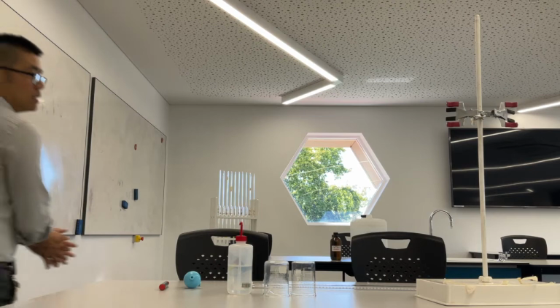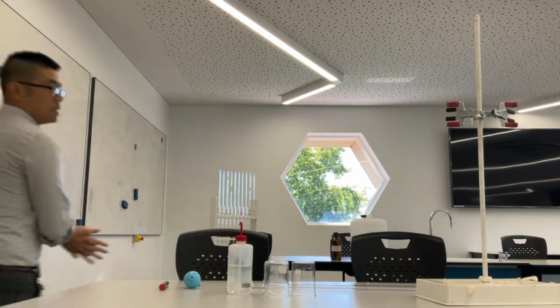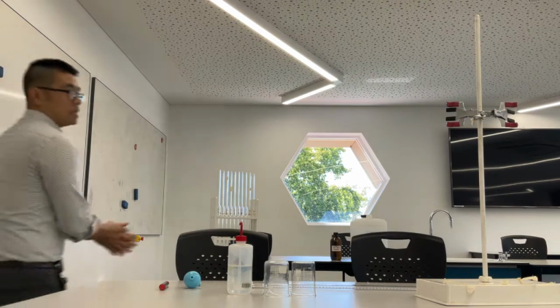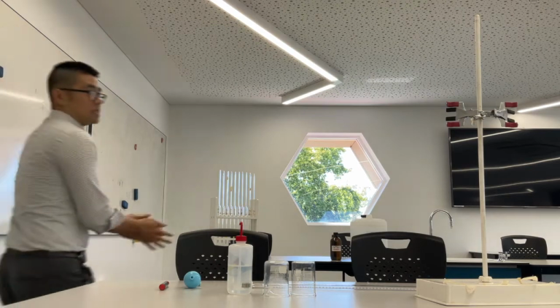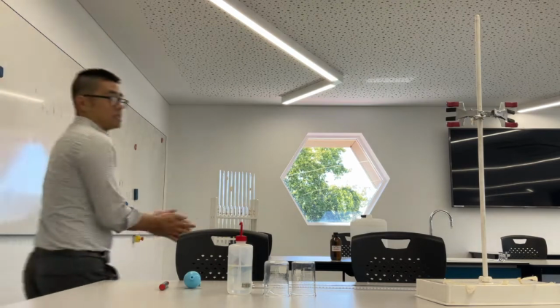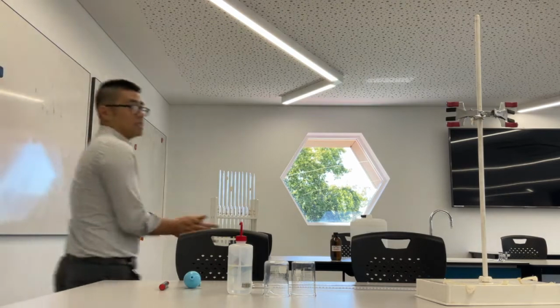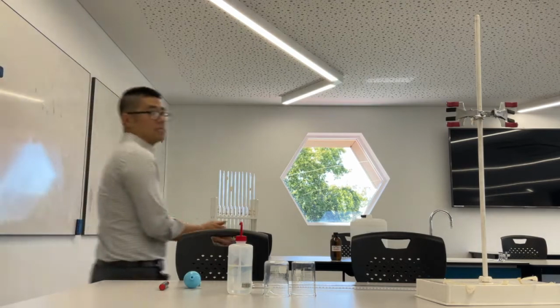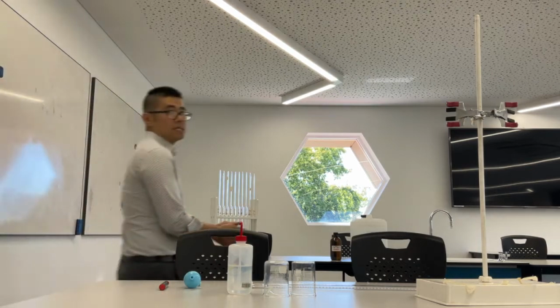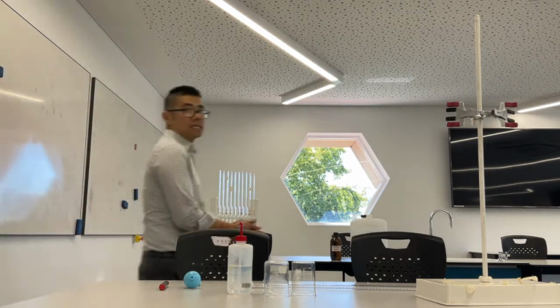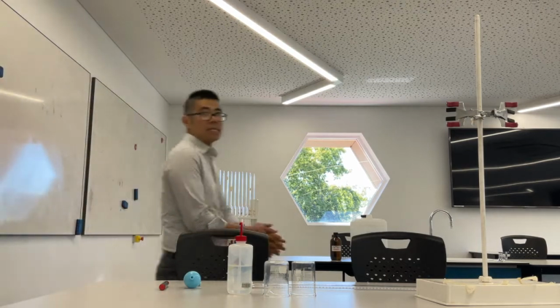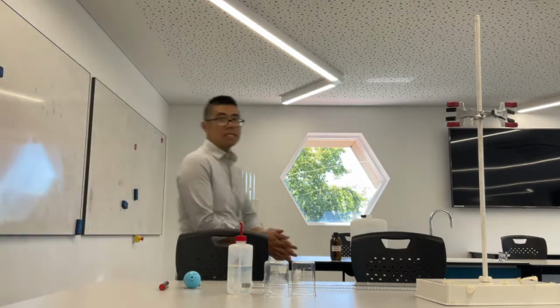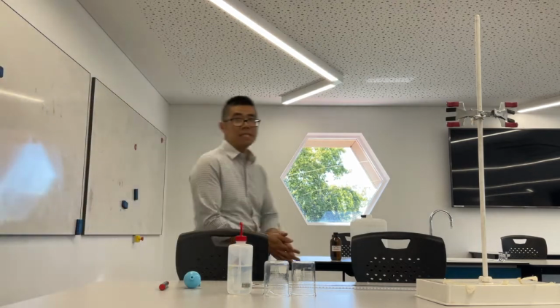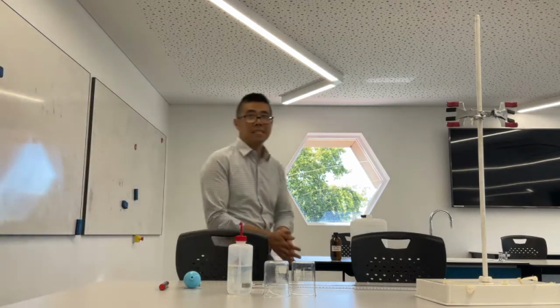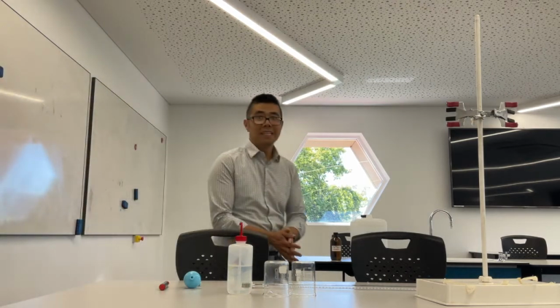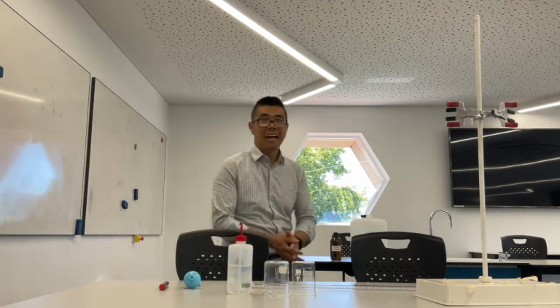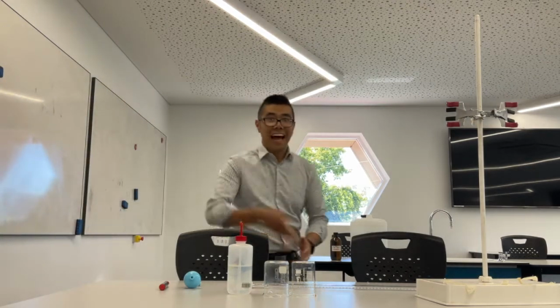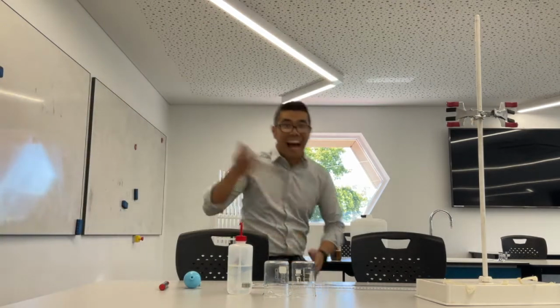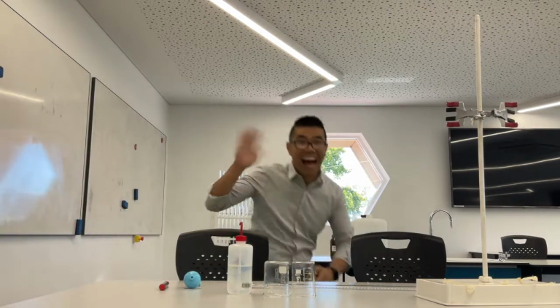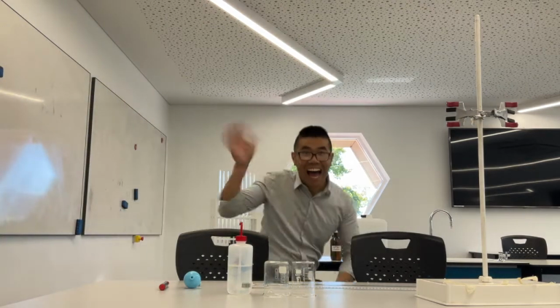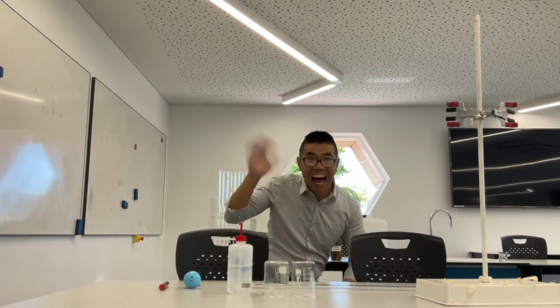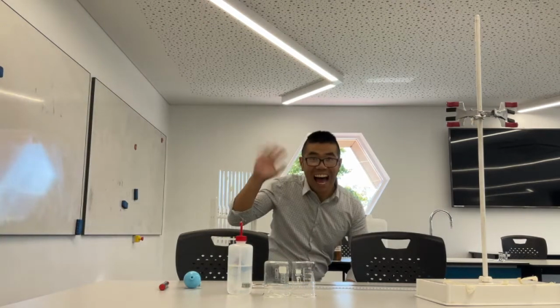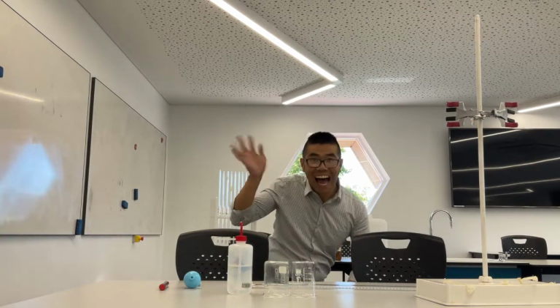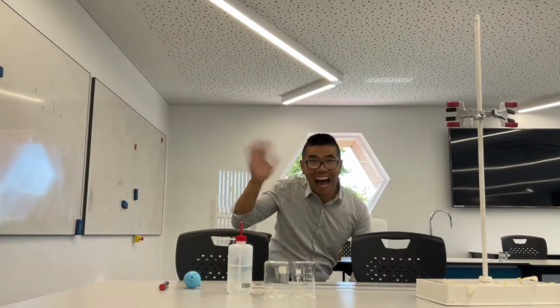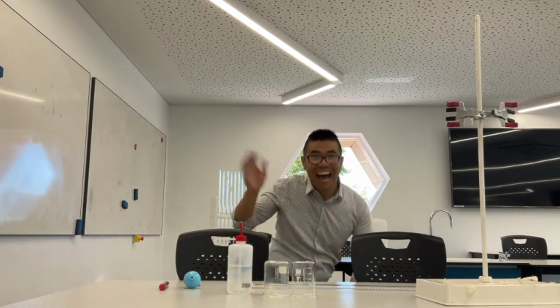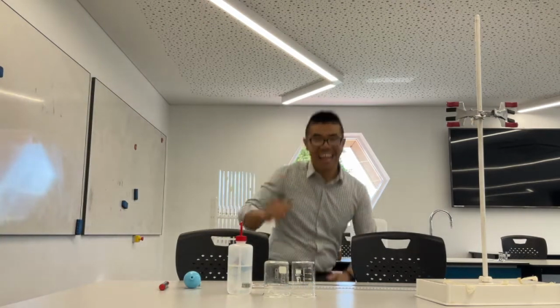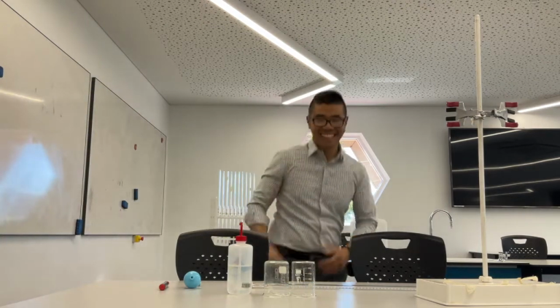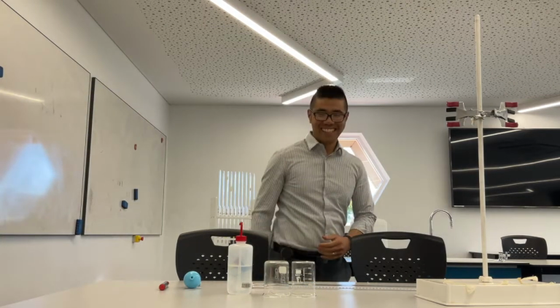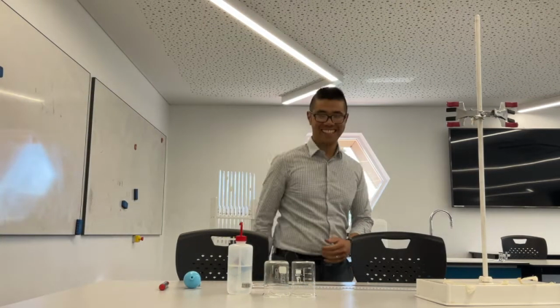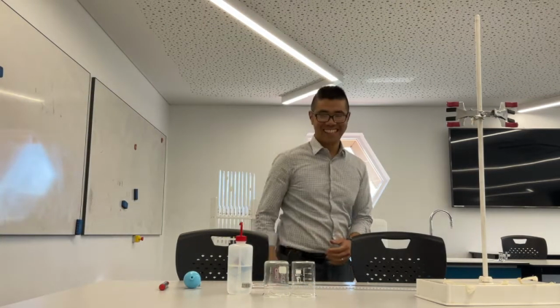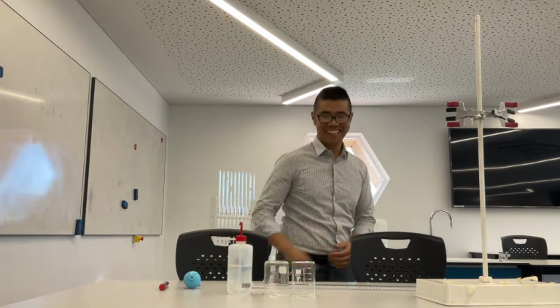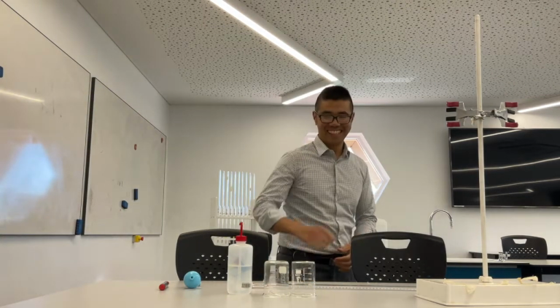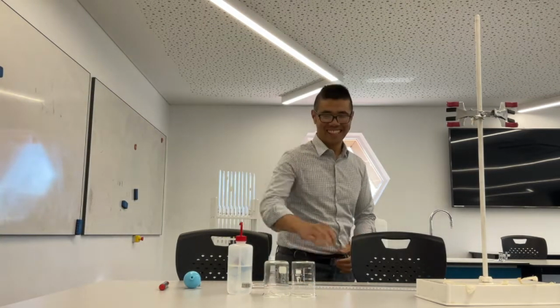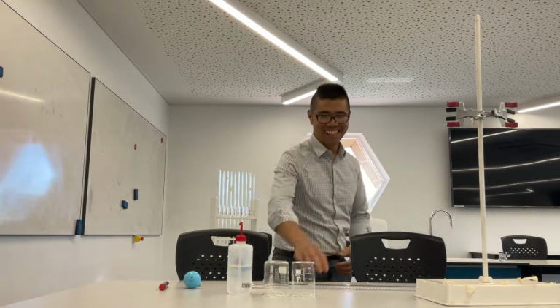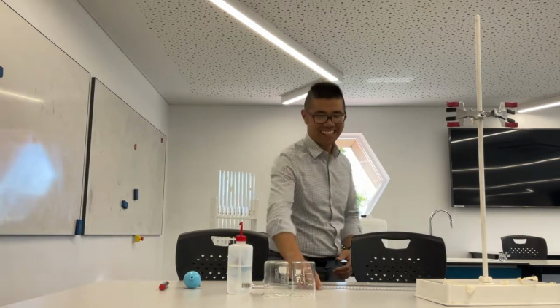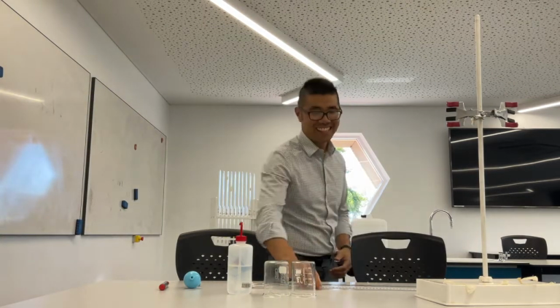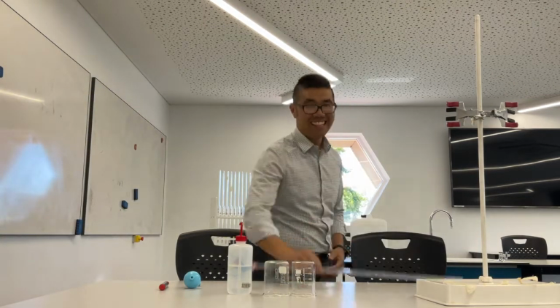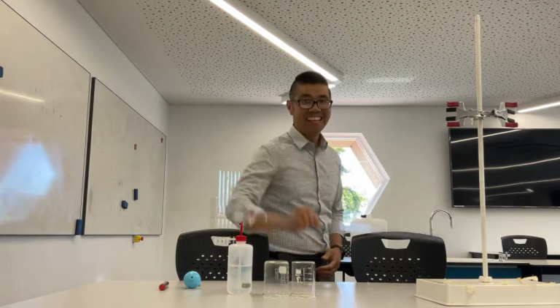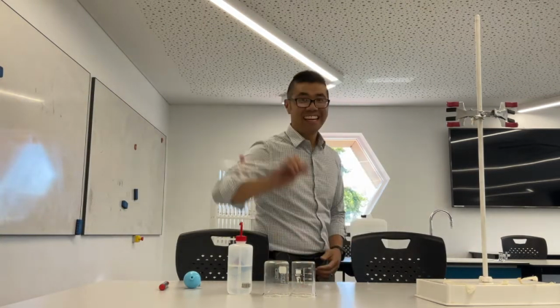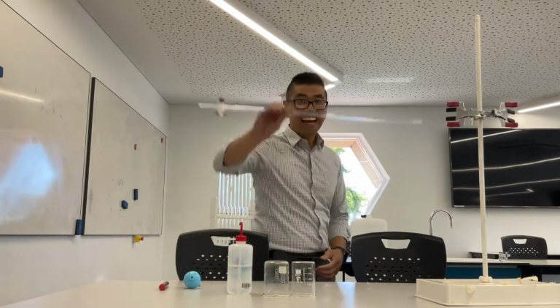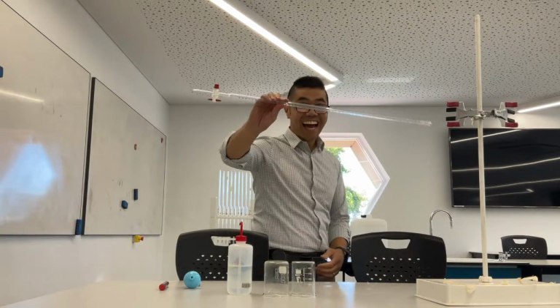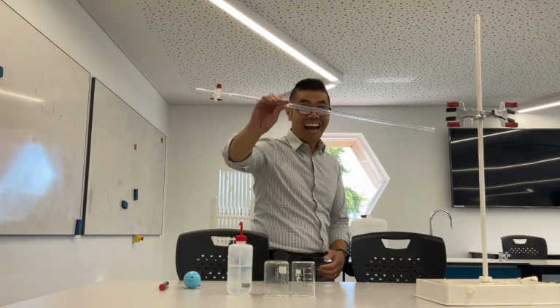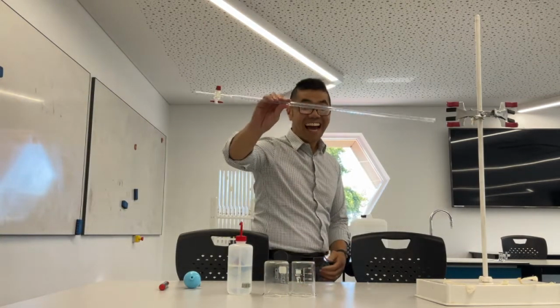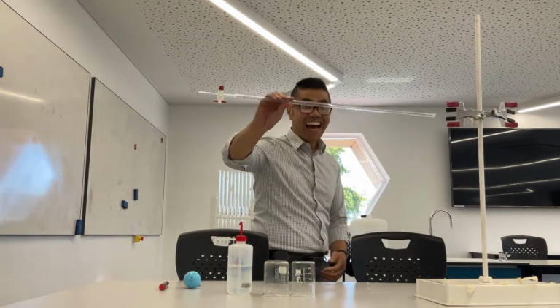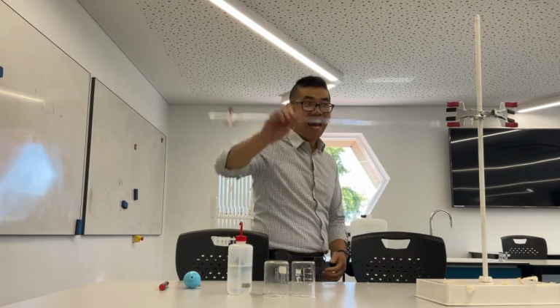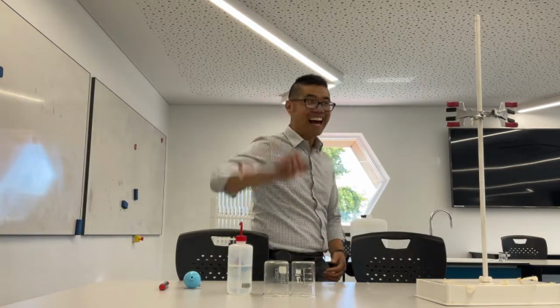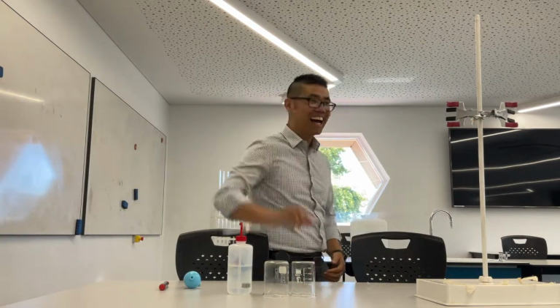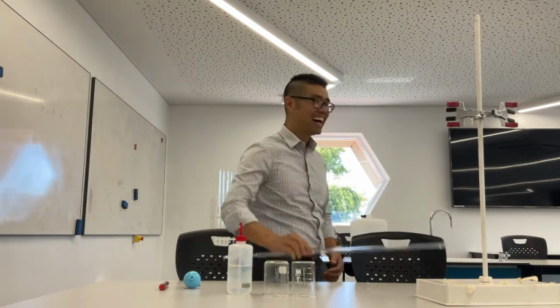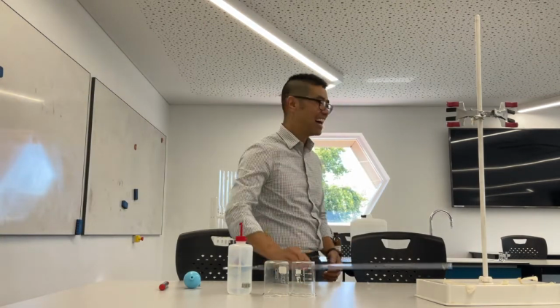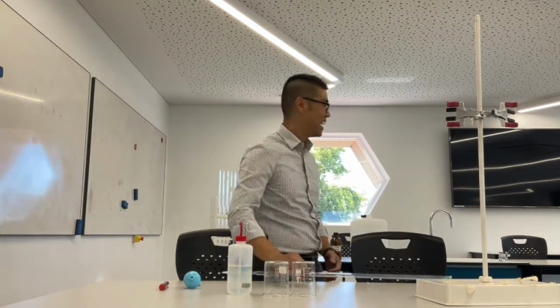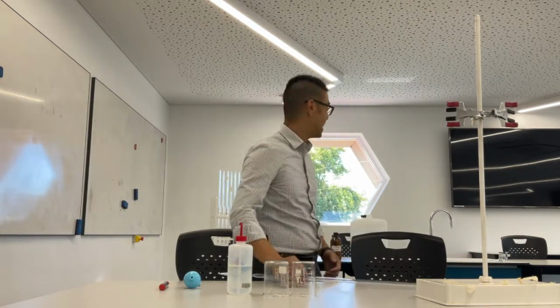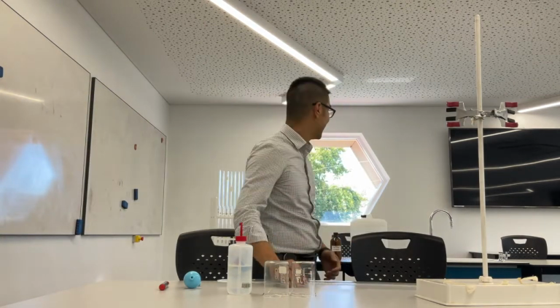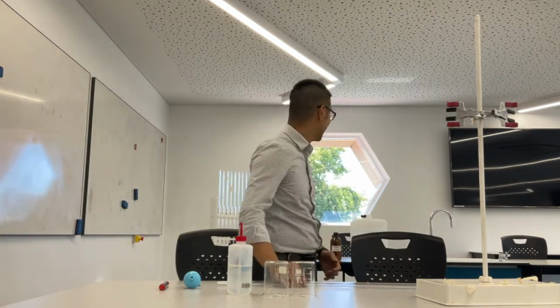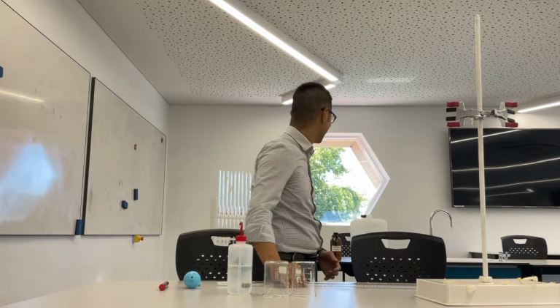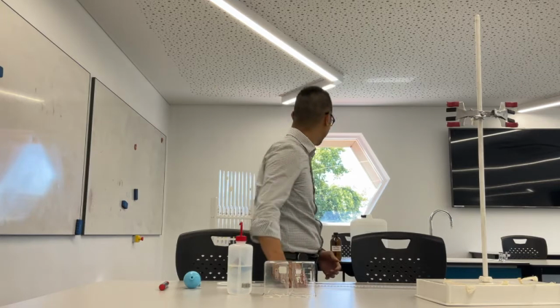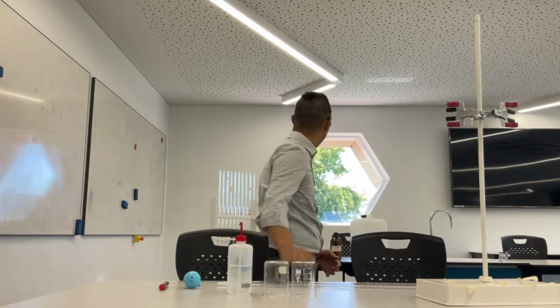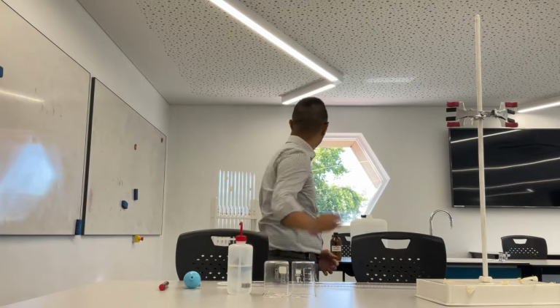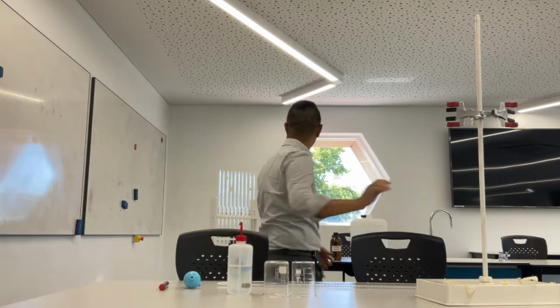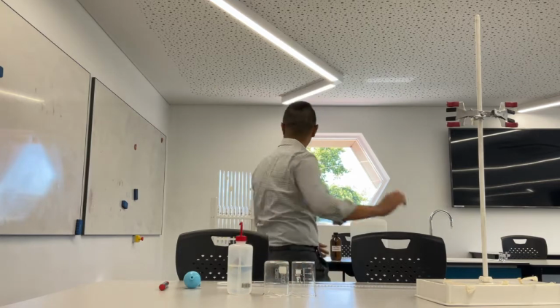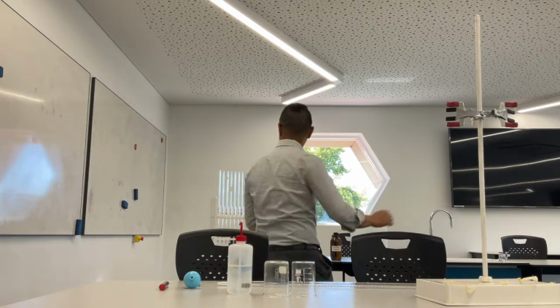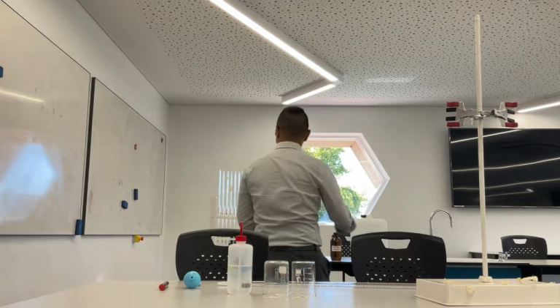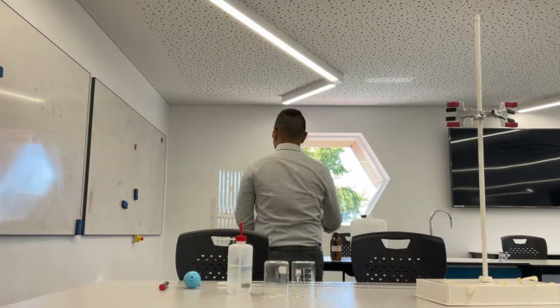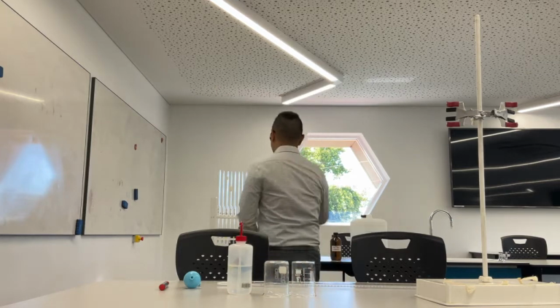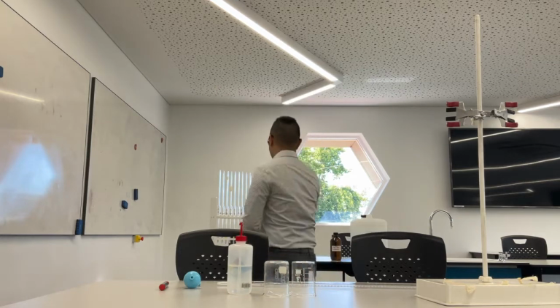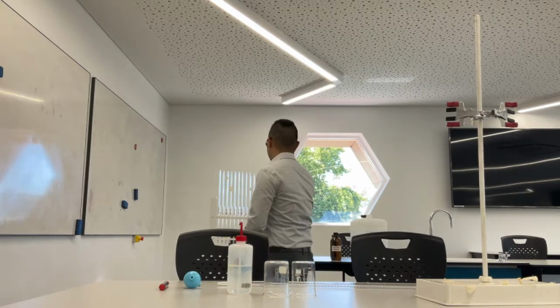All right, hiya 12s, this is Mr. Lim here. I'm going to show you how to do a titration.